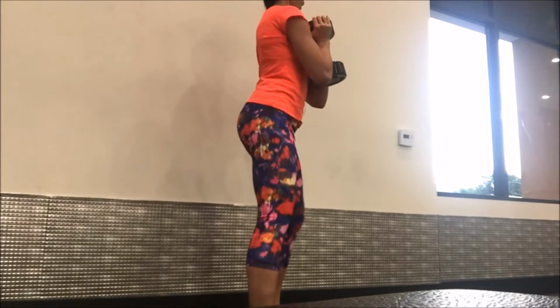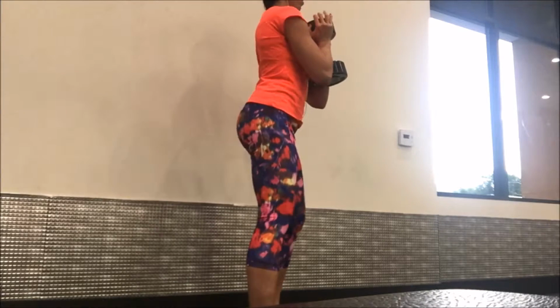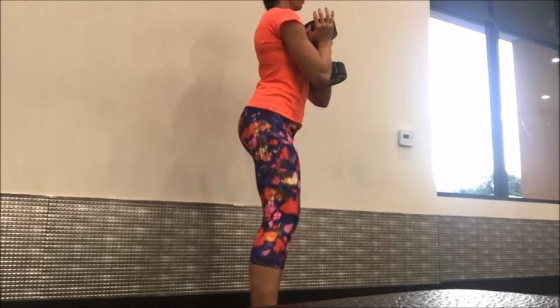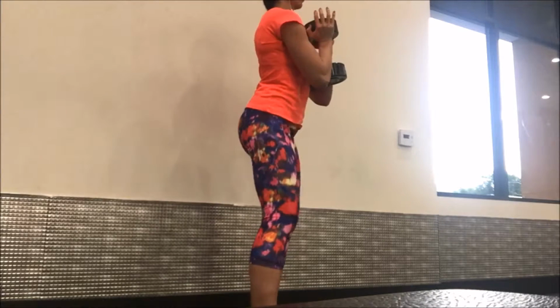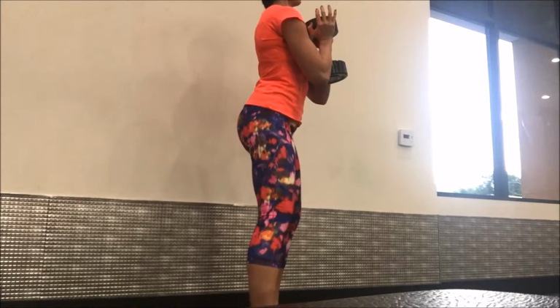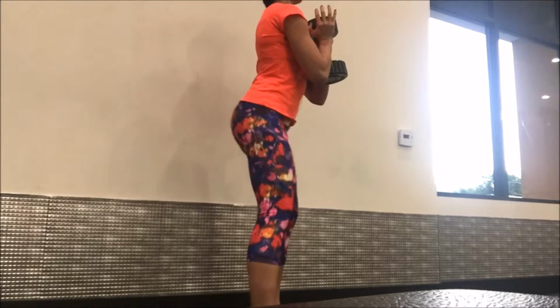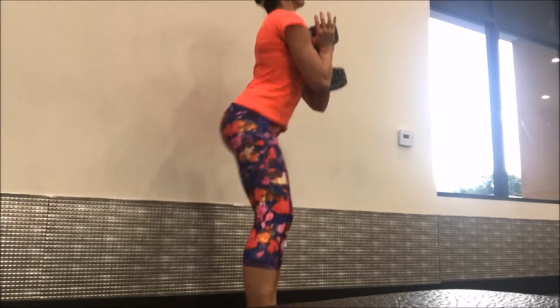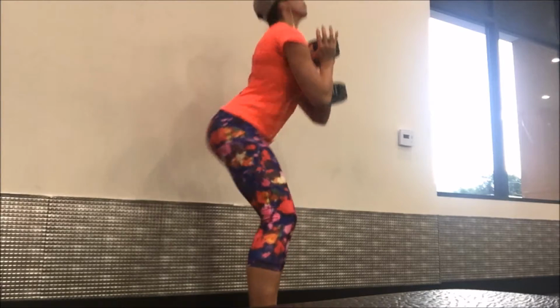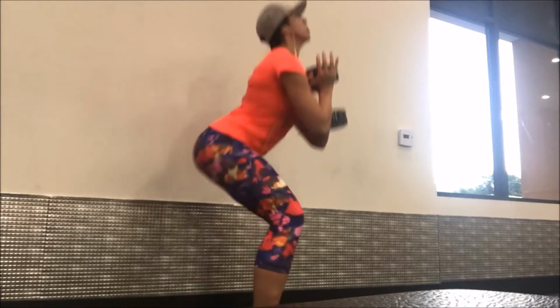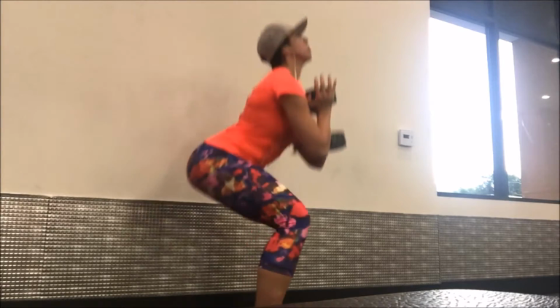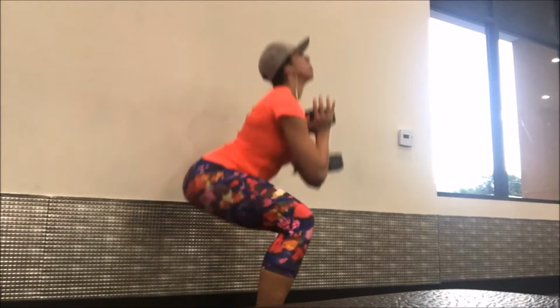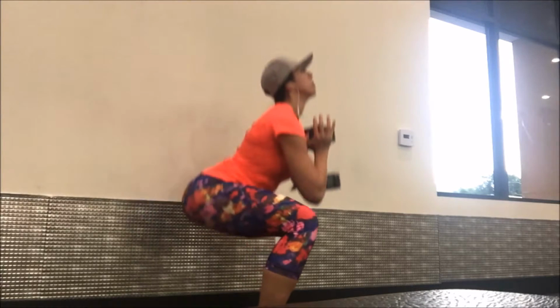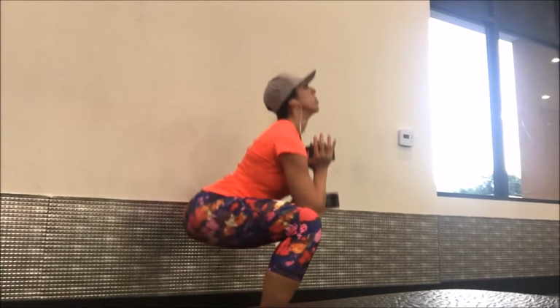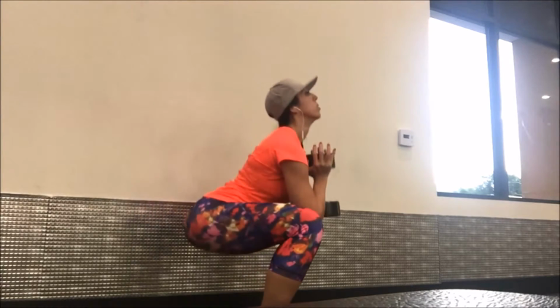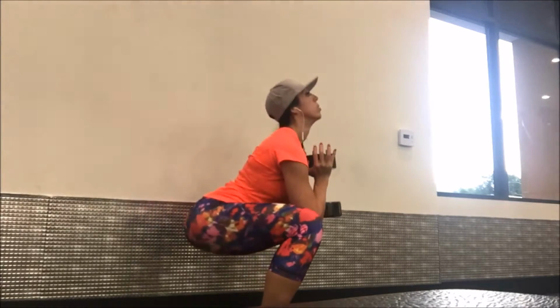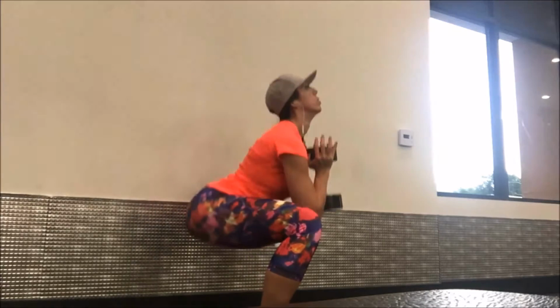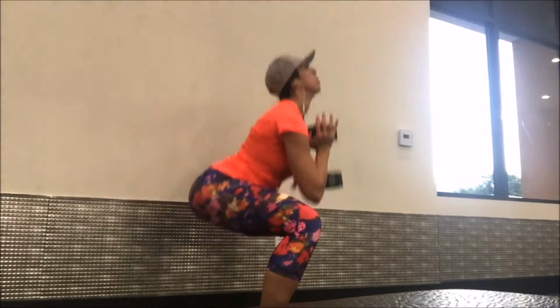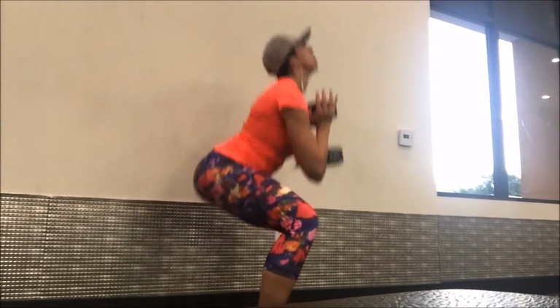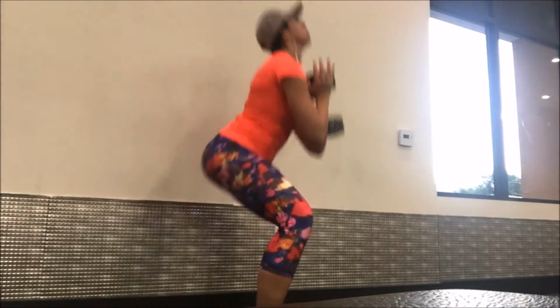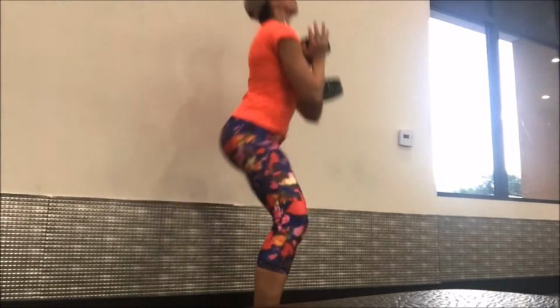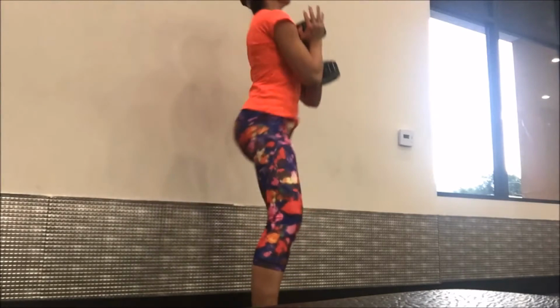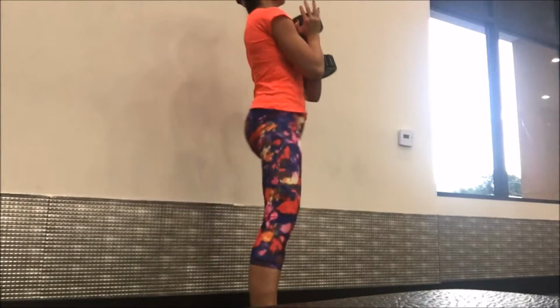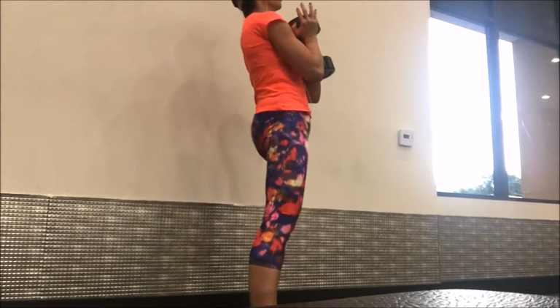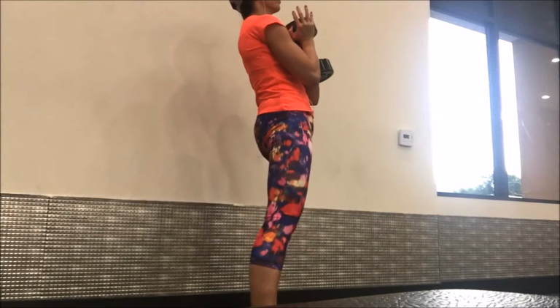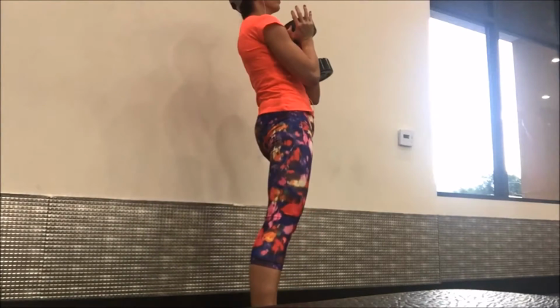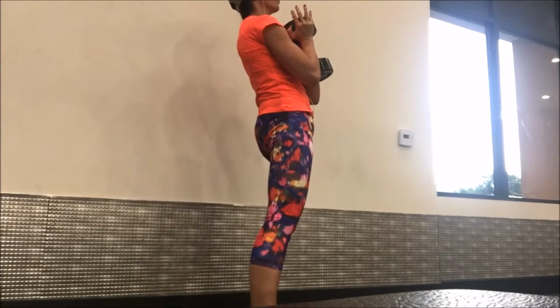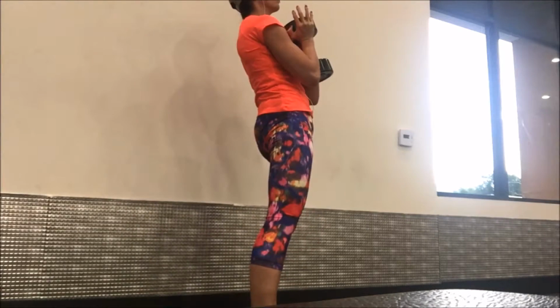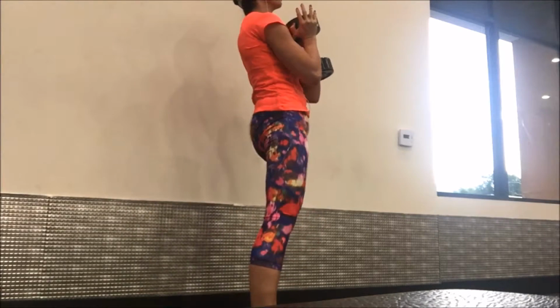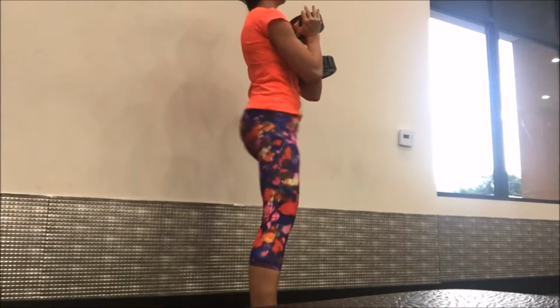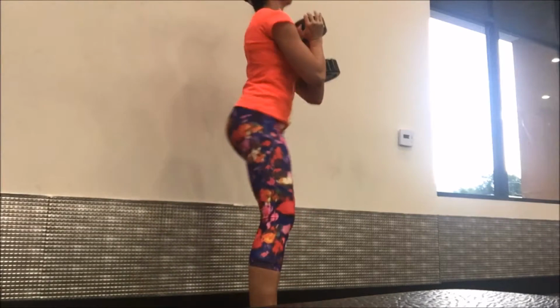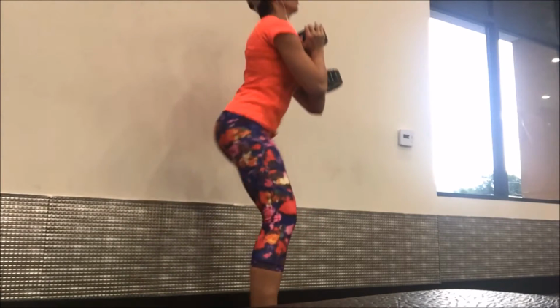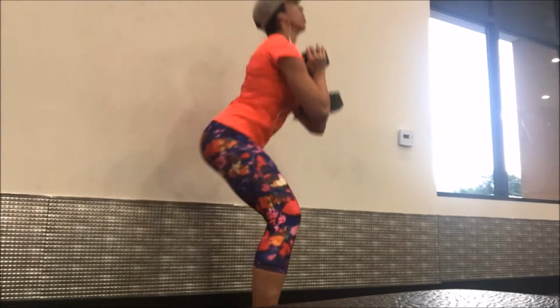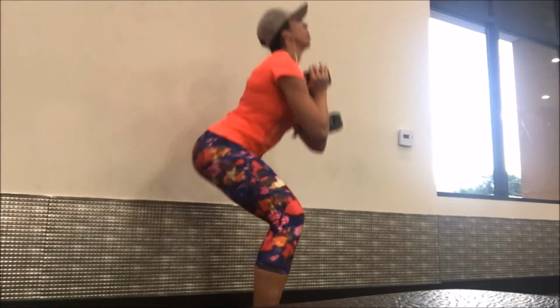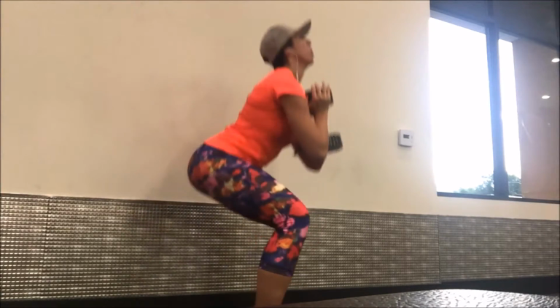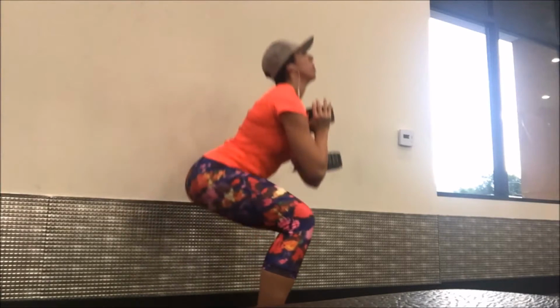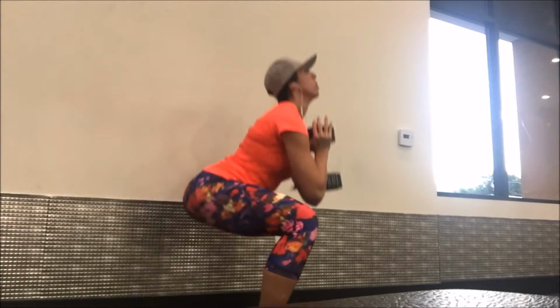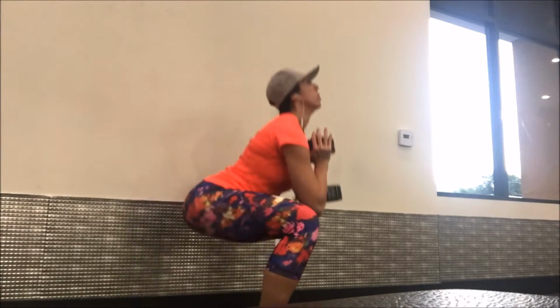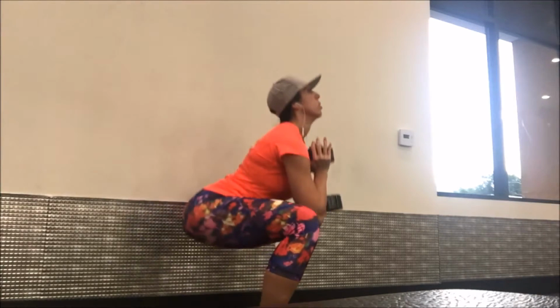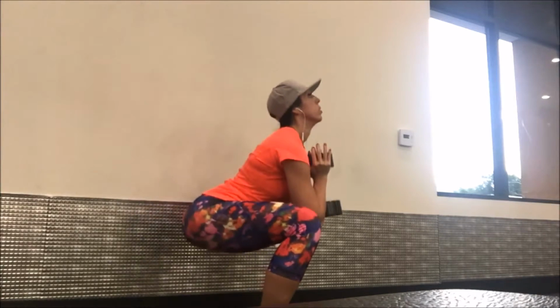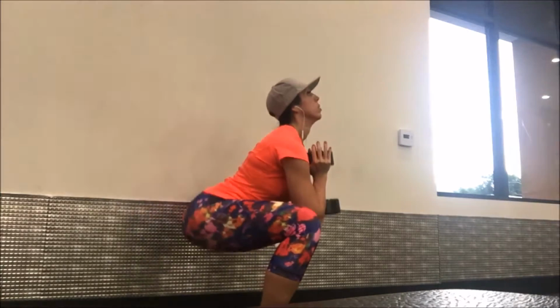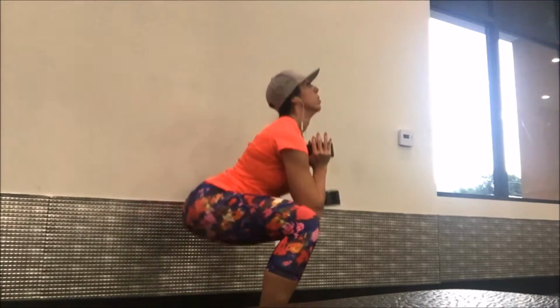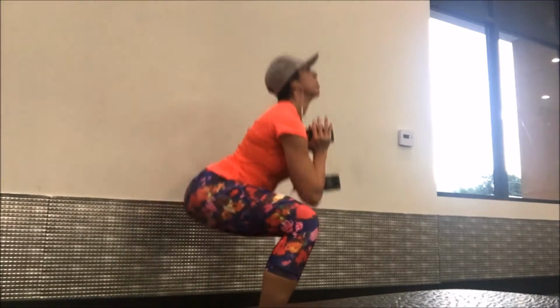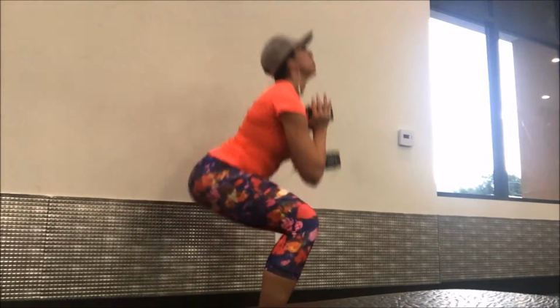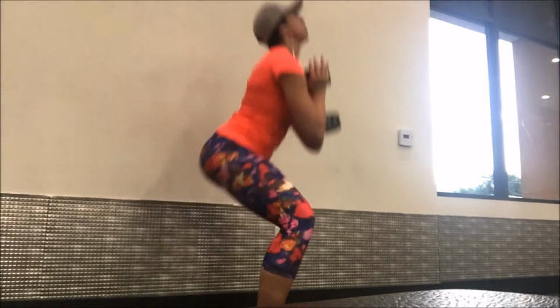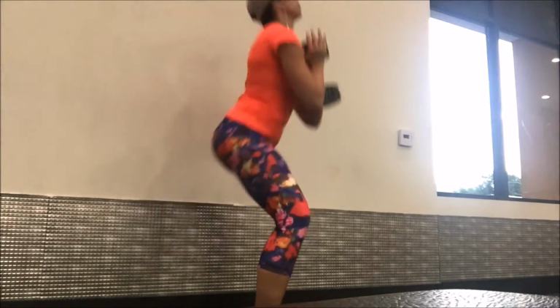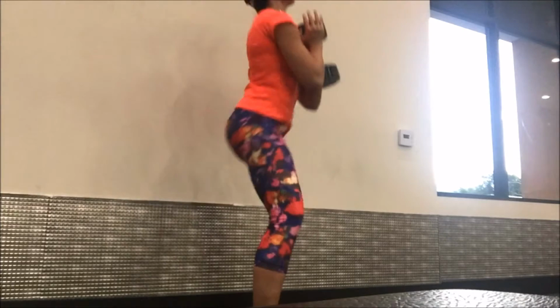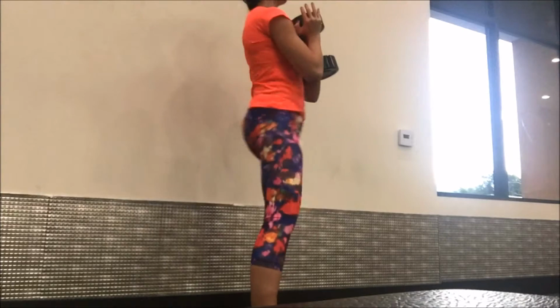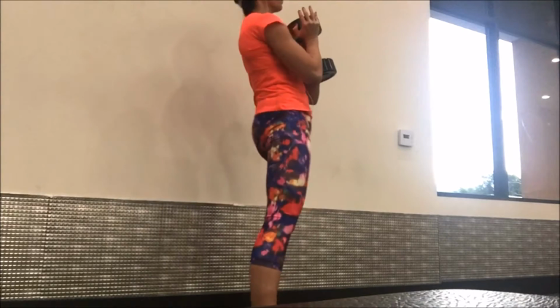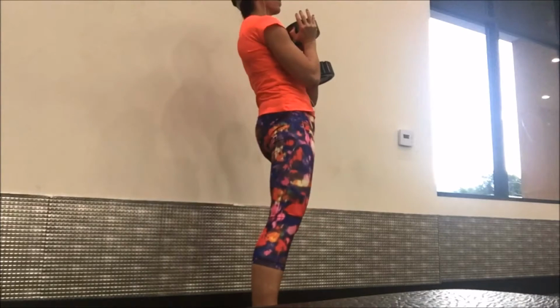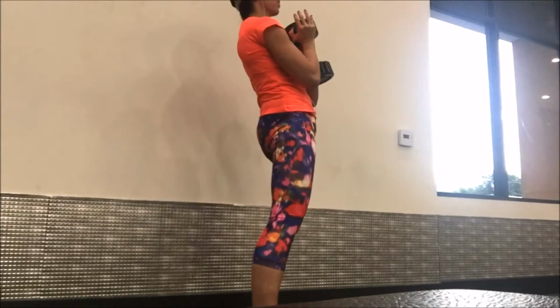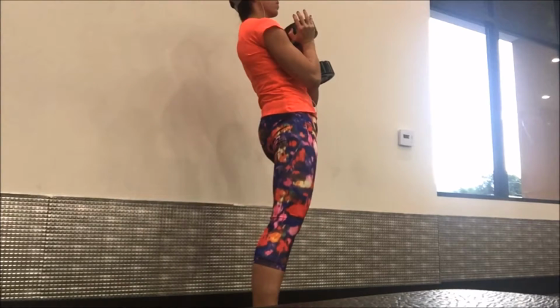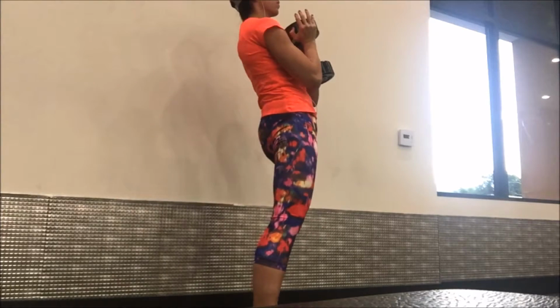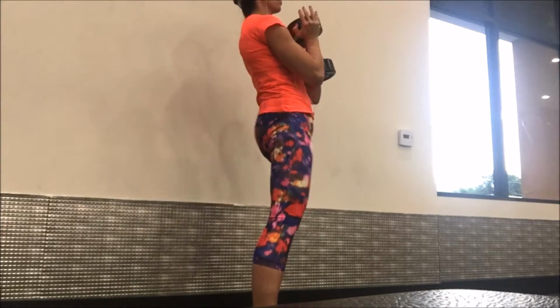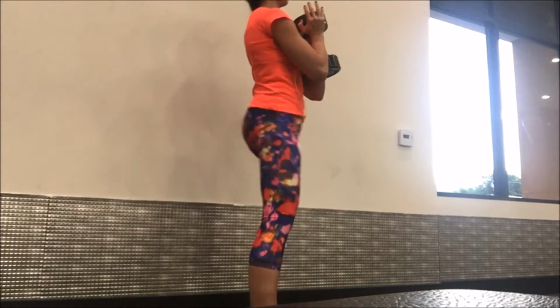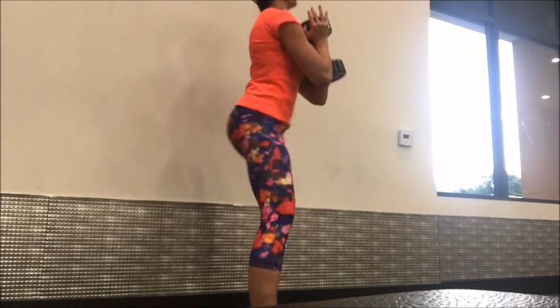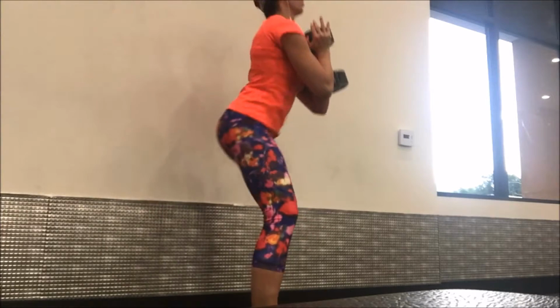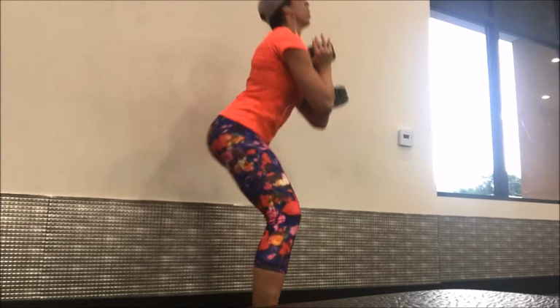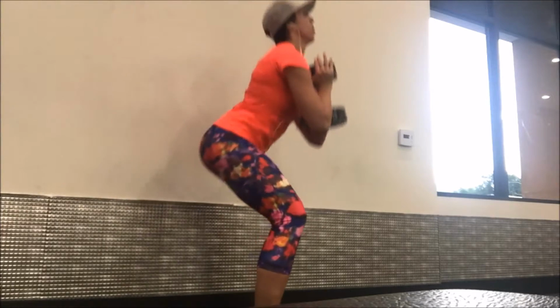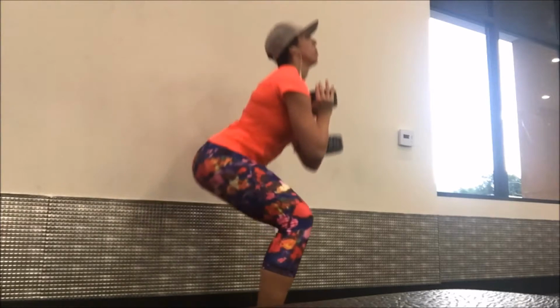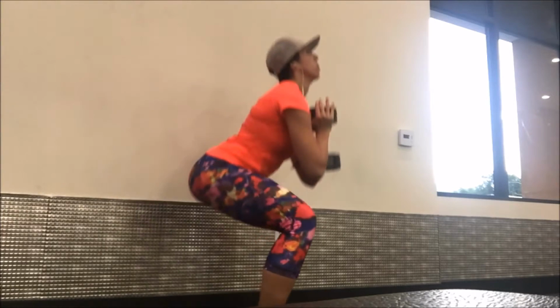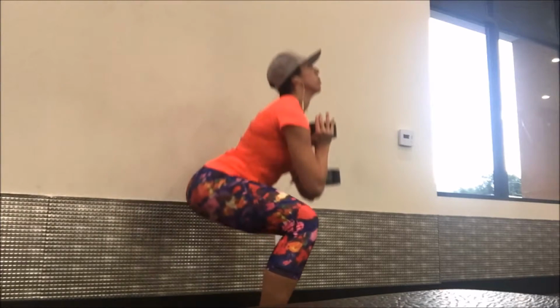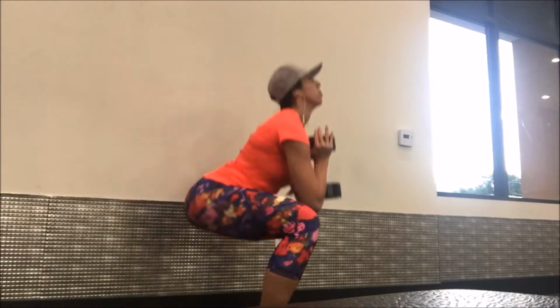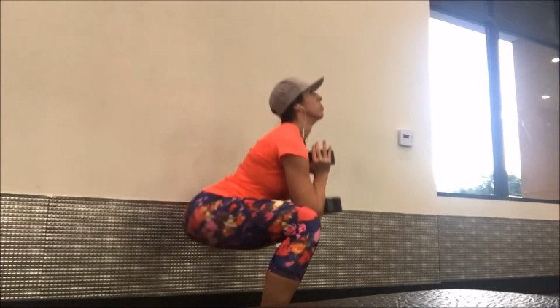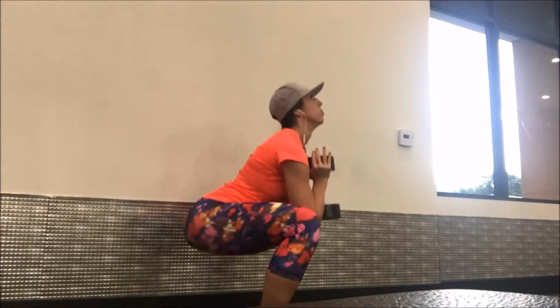Now watch it from the side. Elbows are coming right in between your knees. You've got to pop those hips forward and contract.